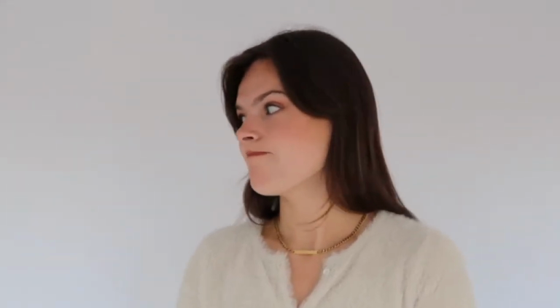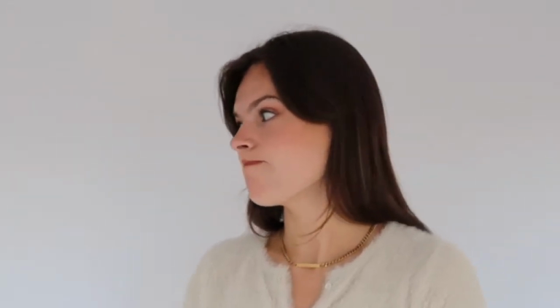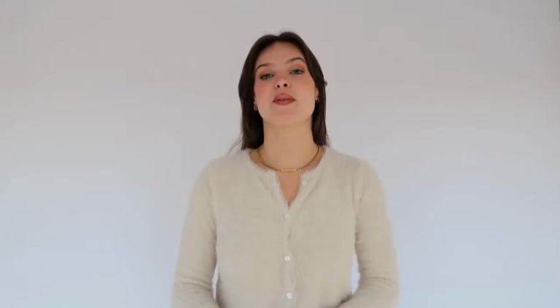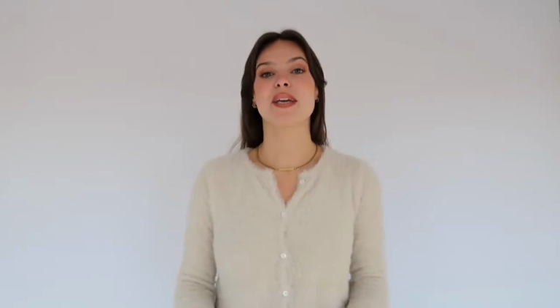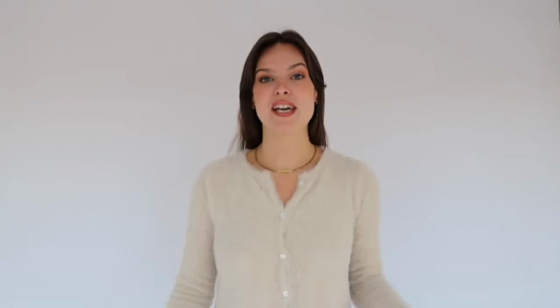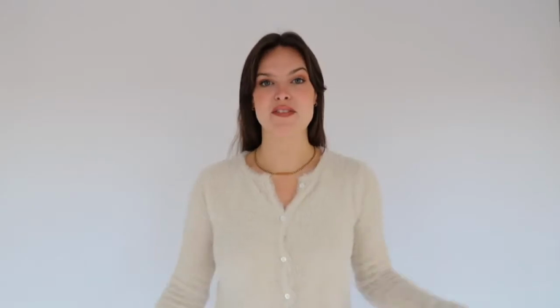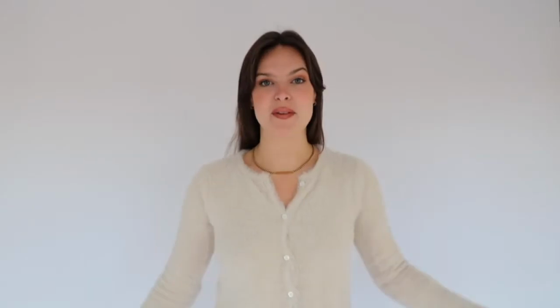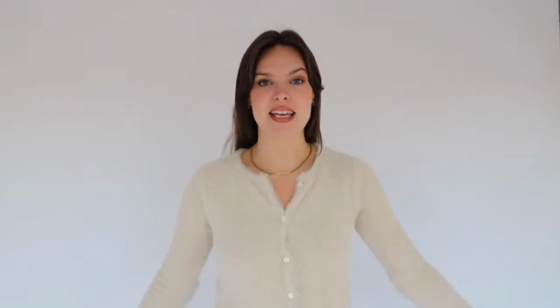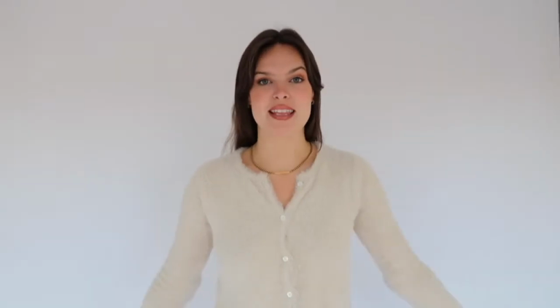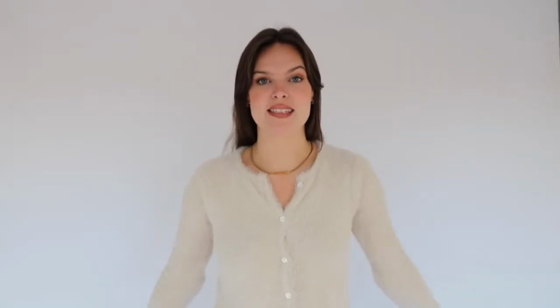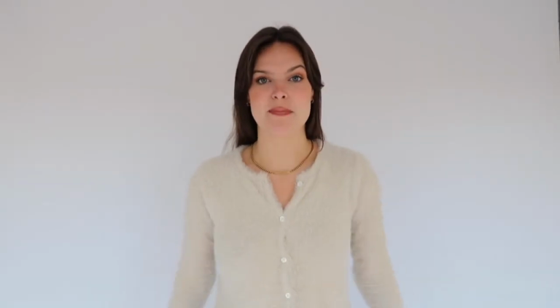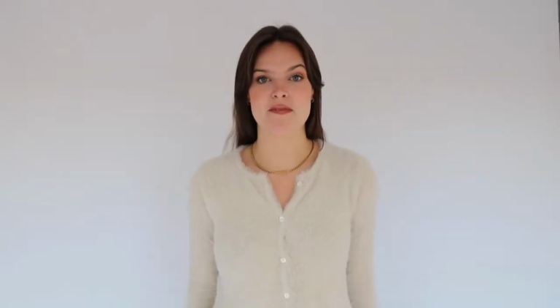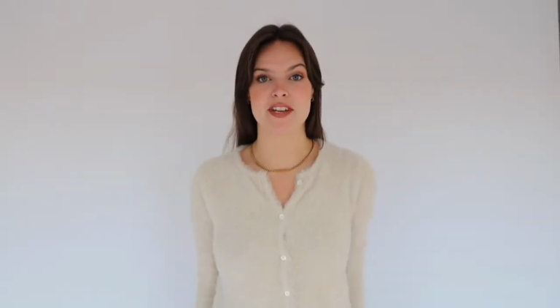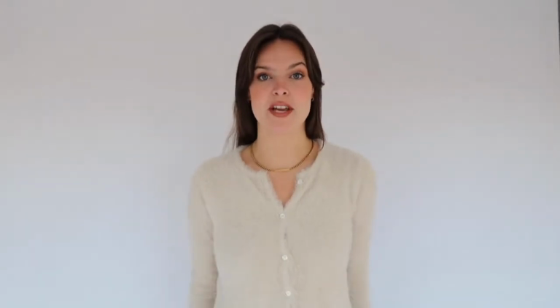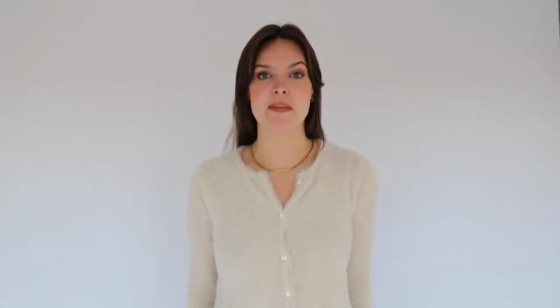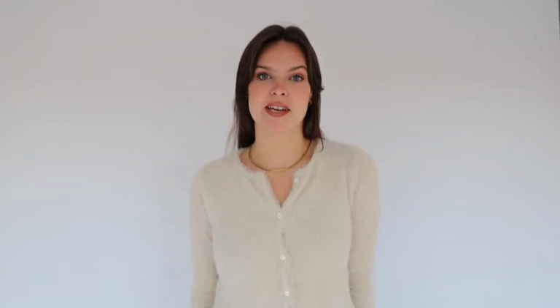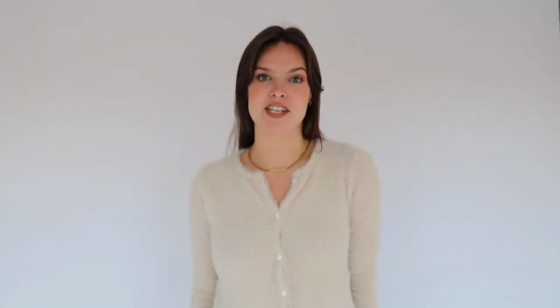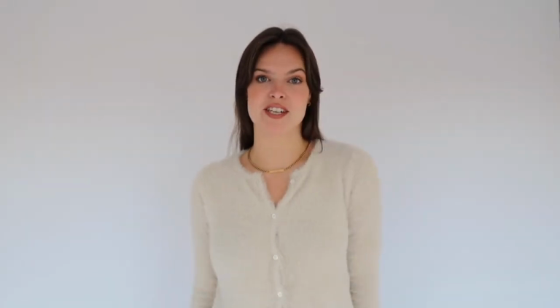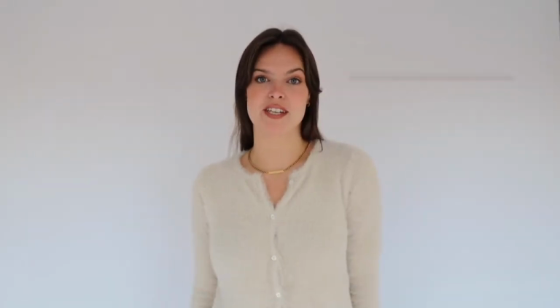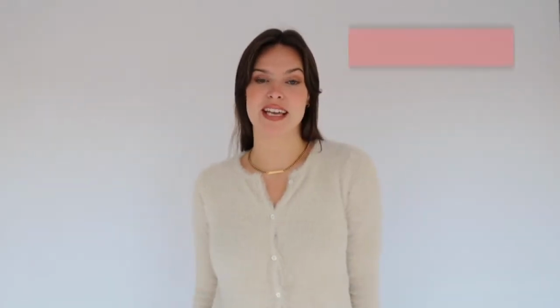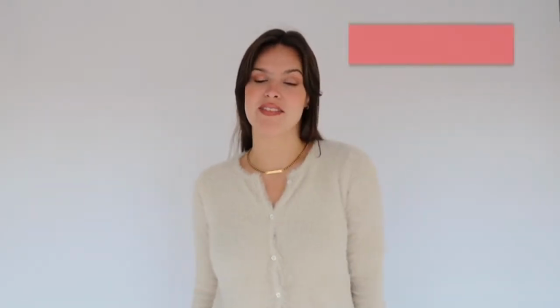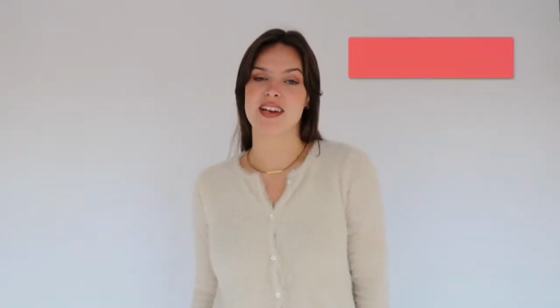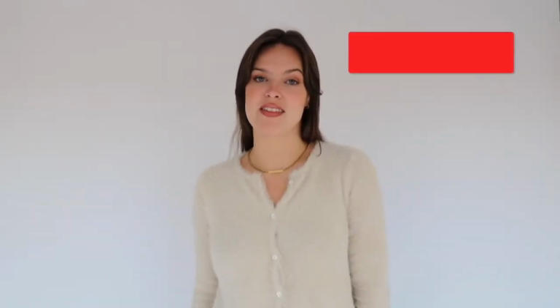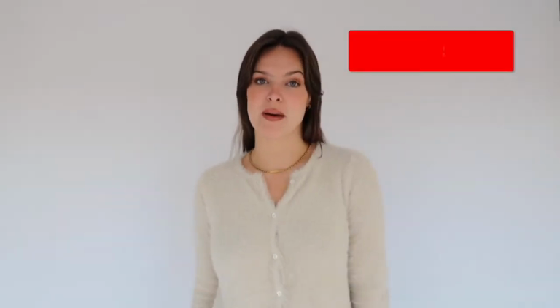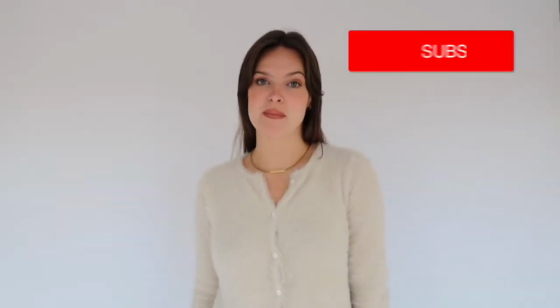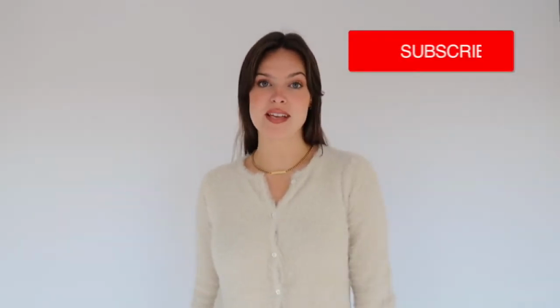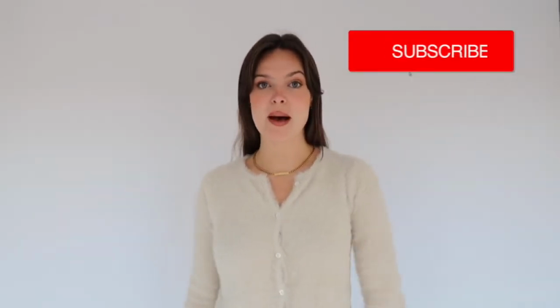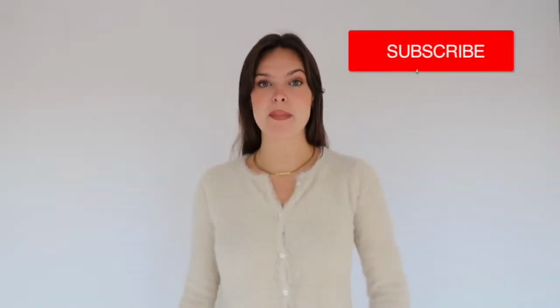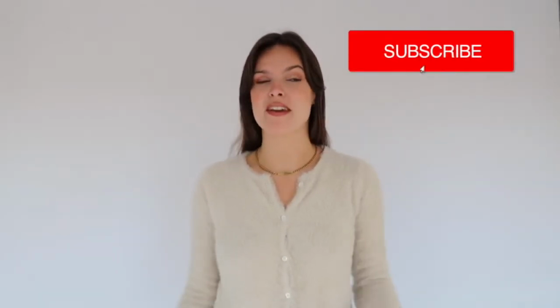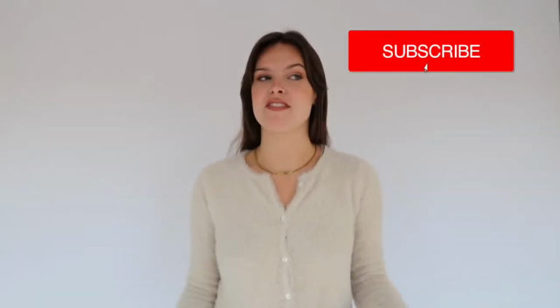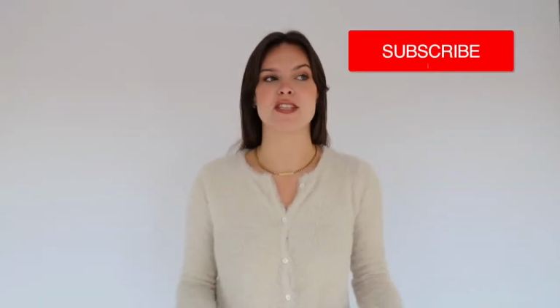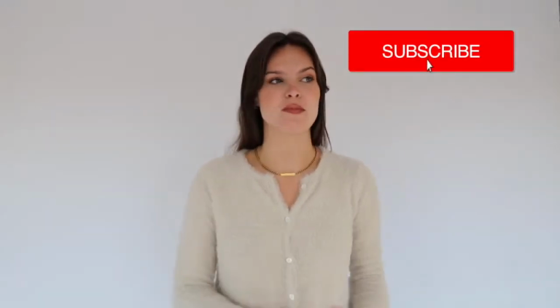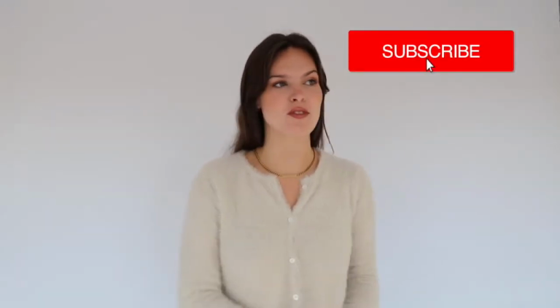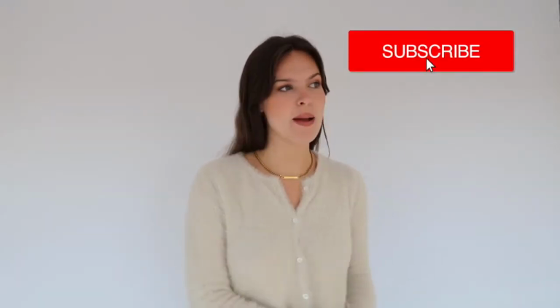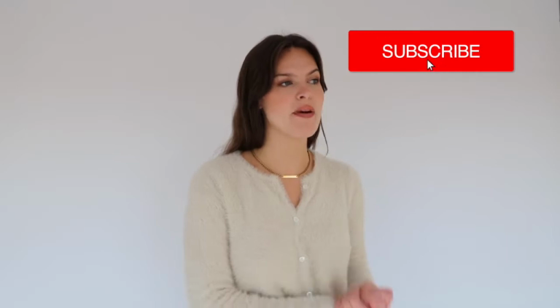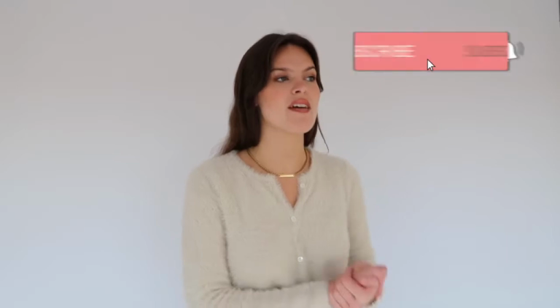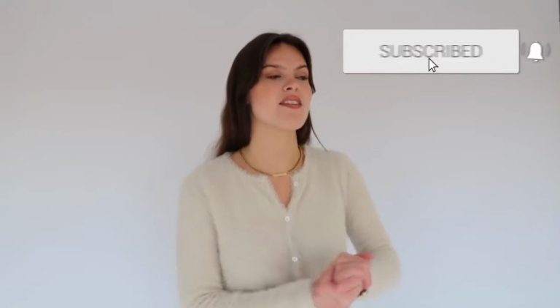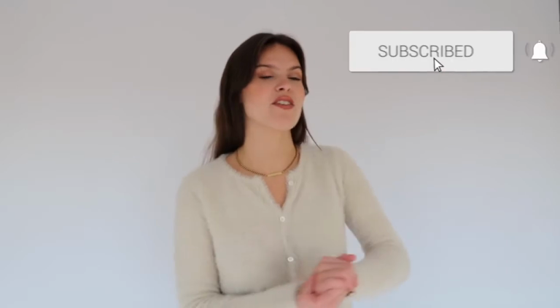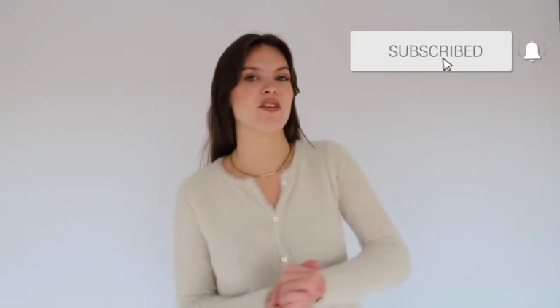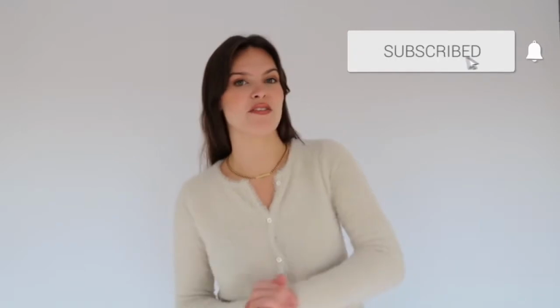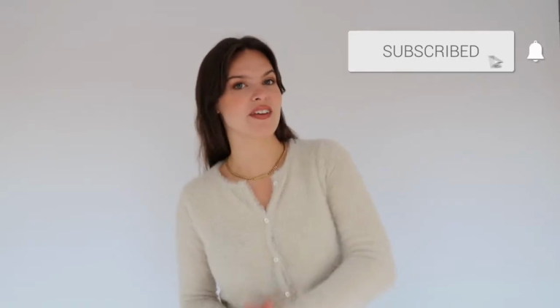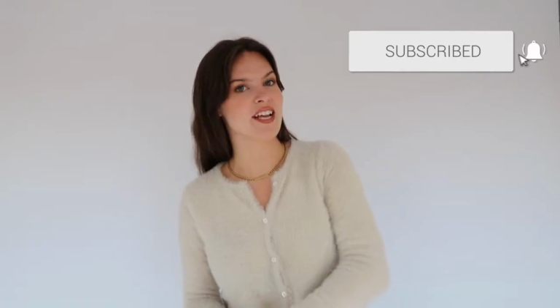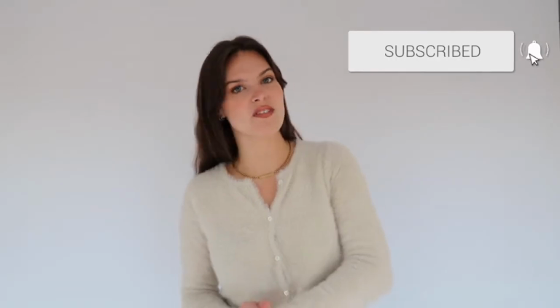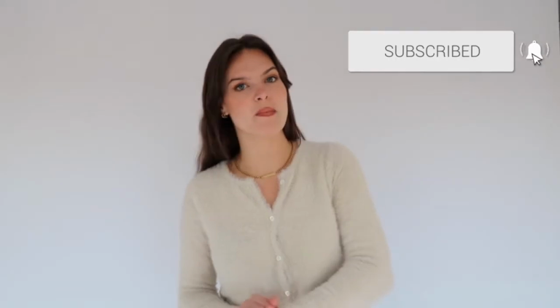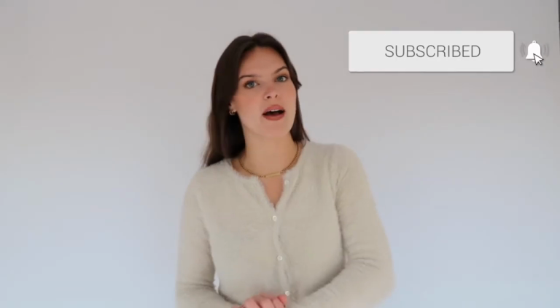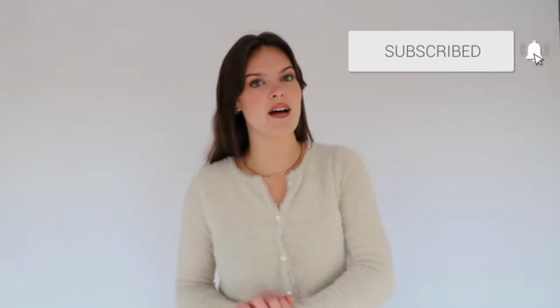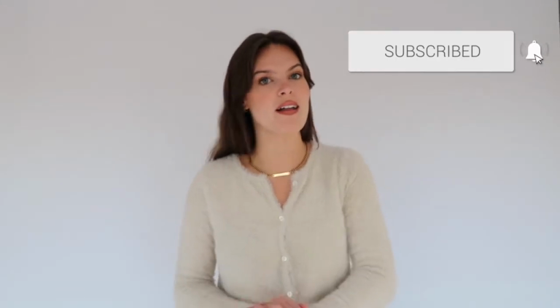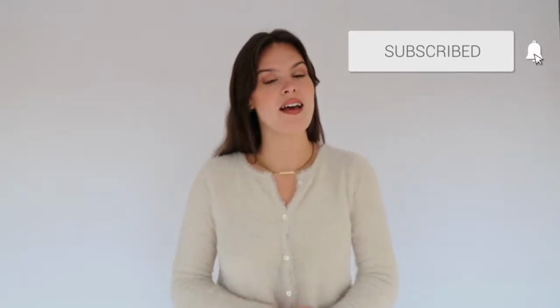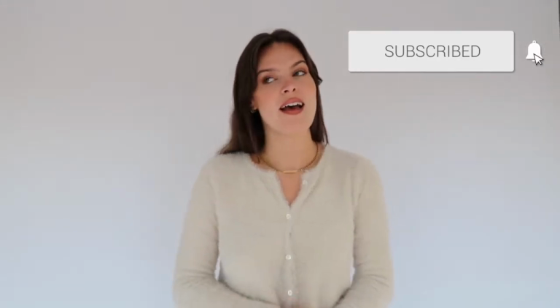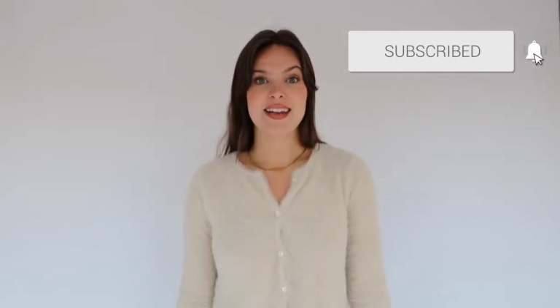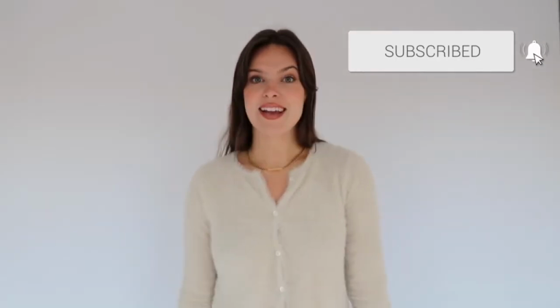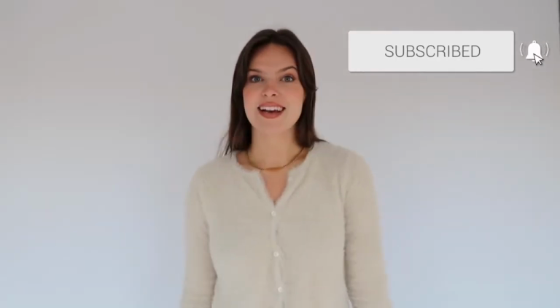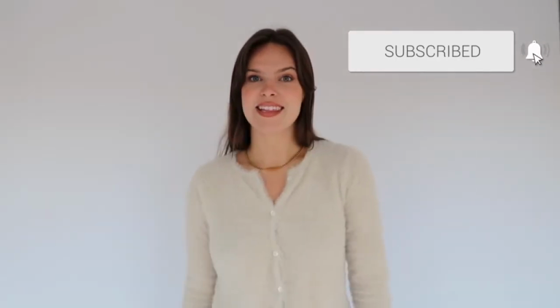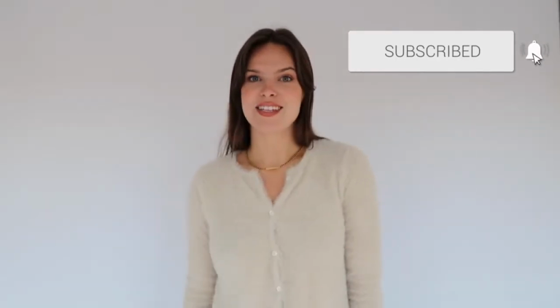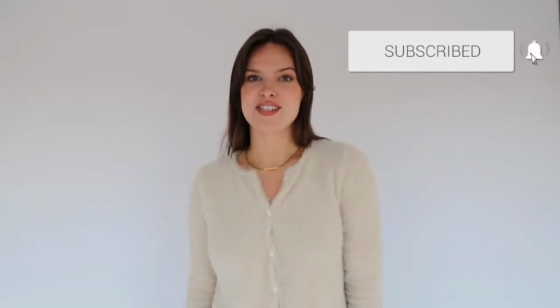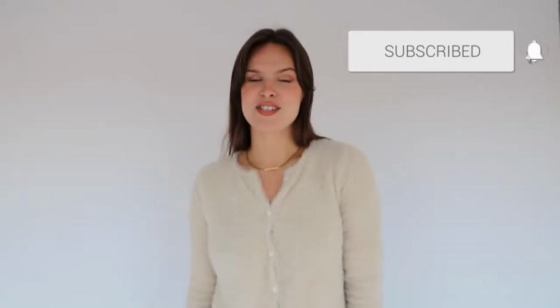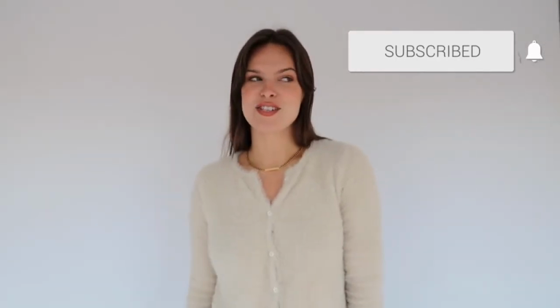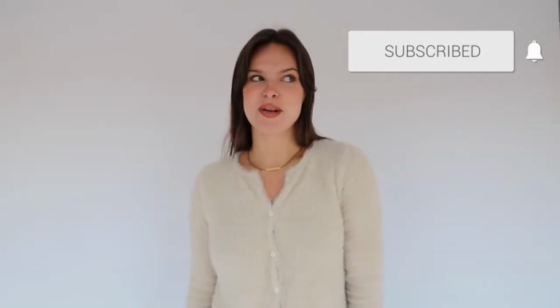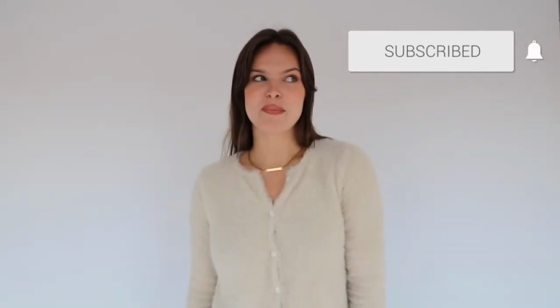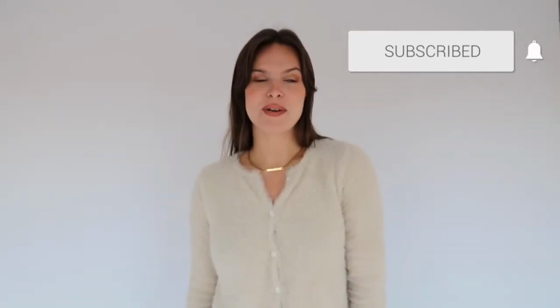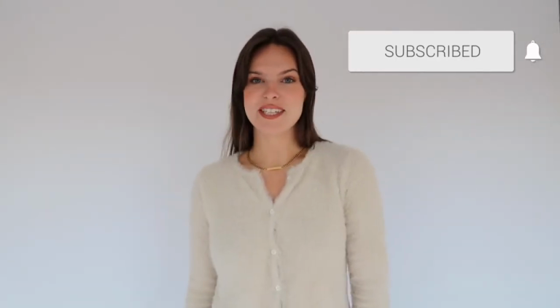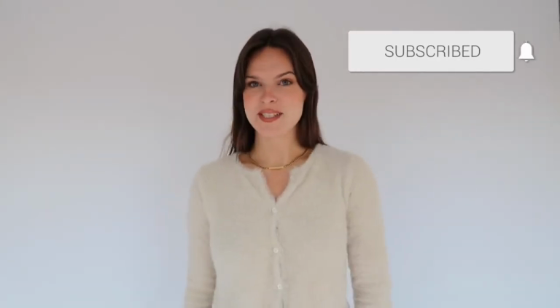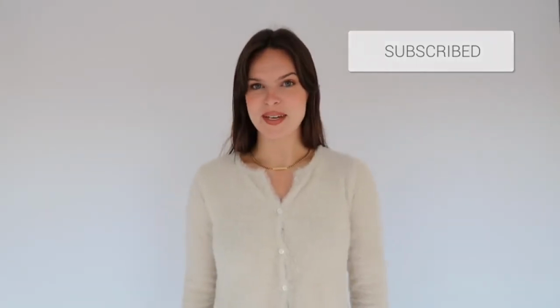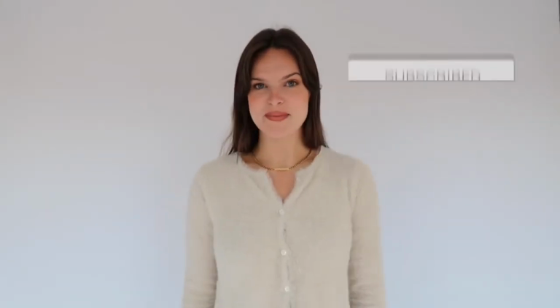If you like this type of video, make sure to give it a thumbs up, hit the subscribe button and the notification bell — and yeah, let's just jump right into it.